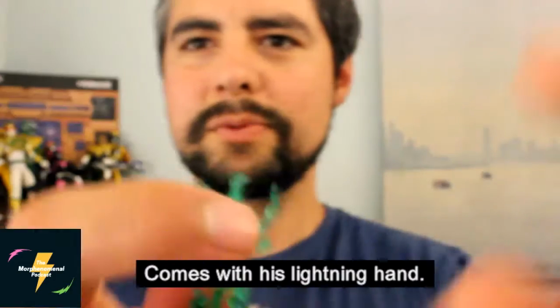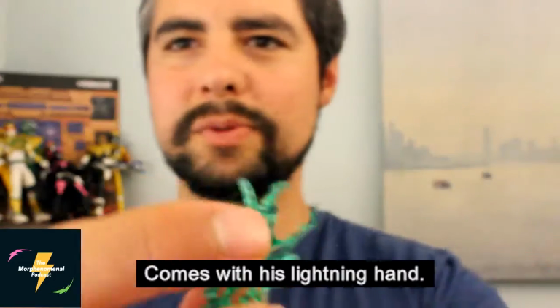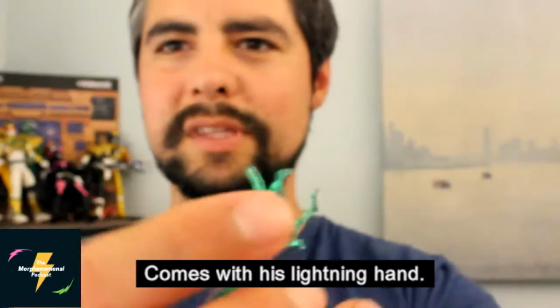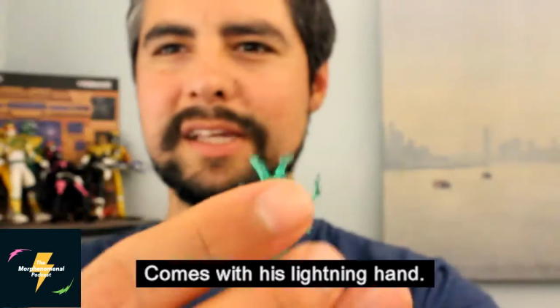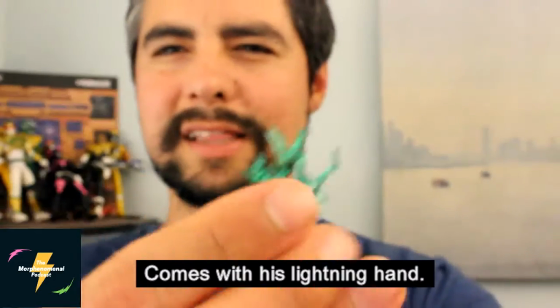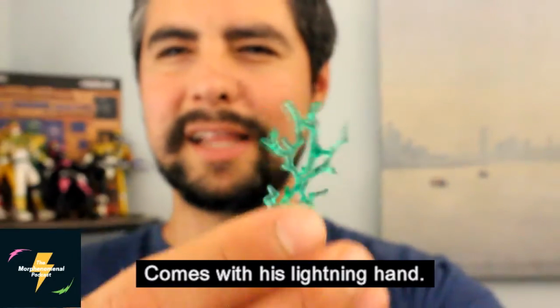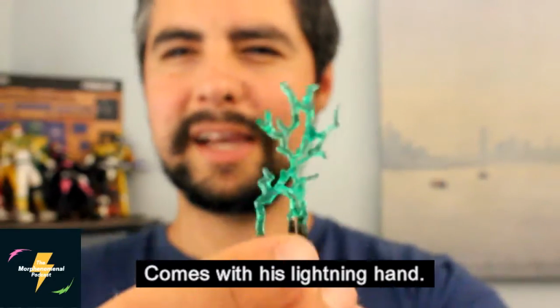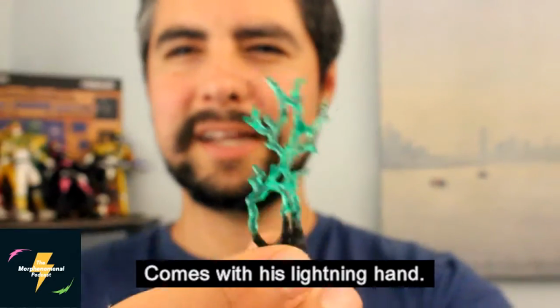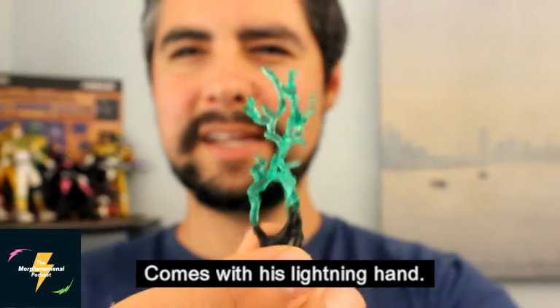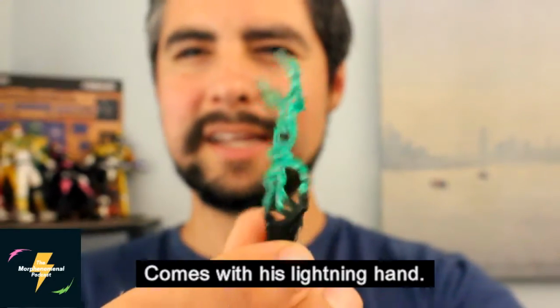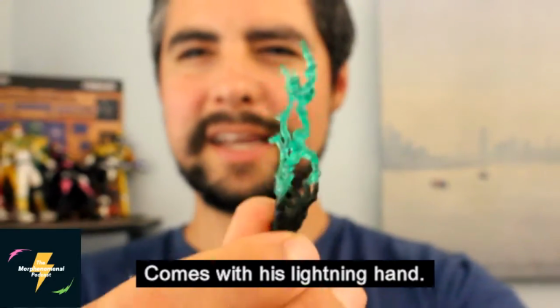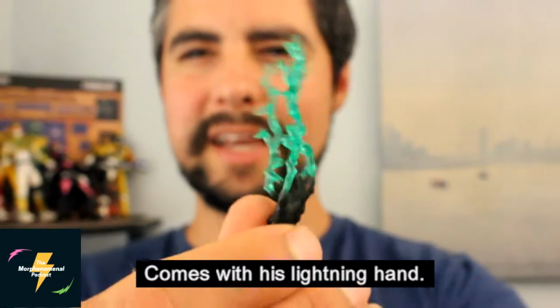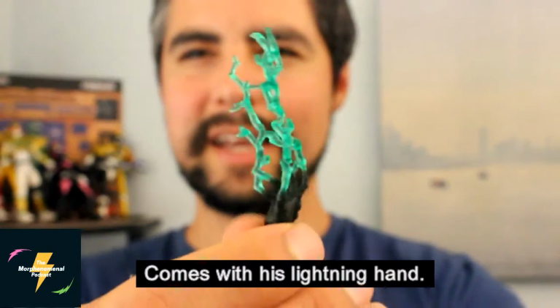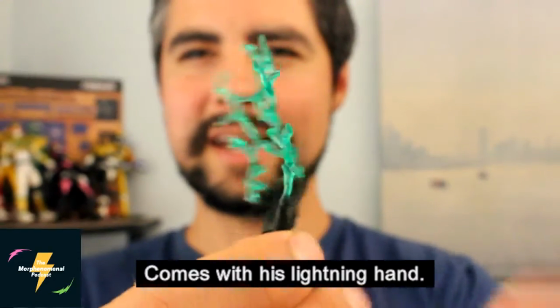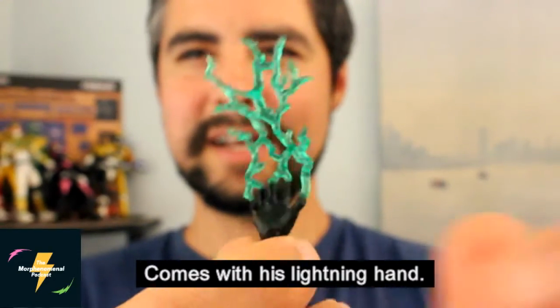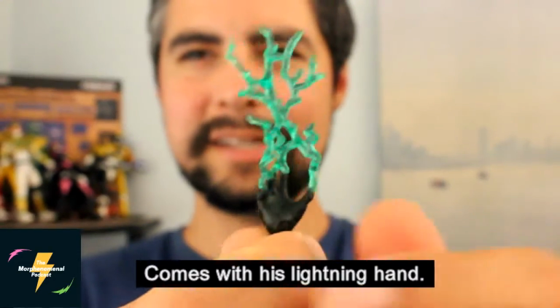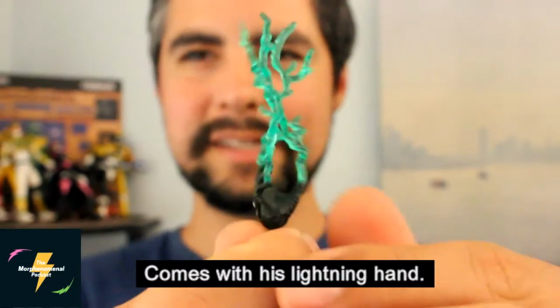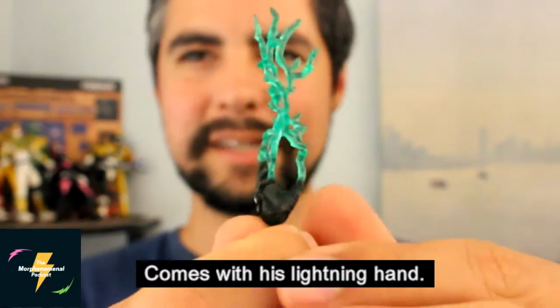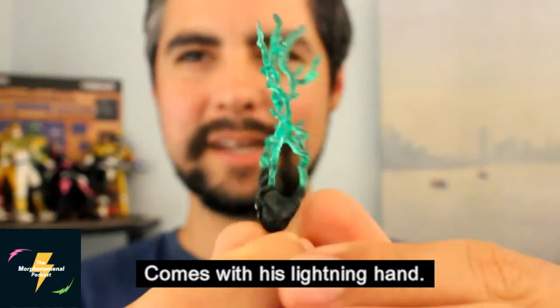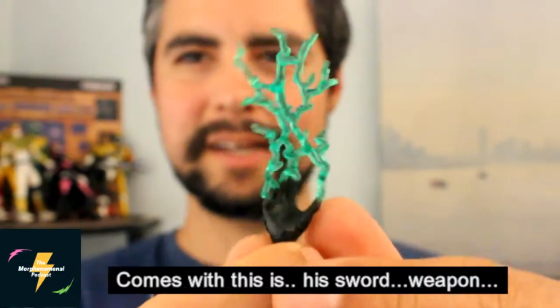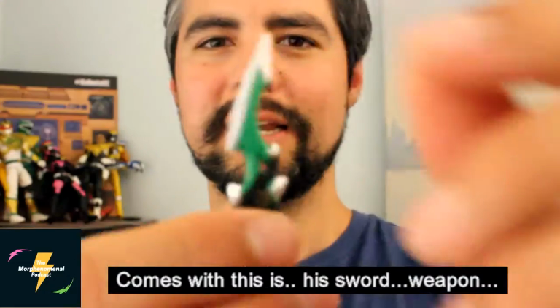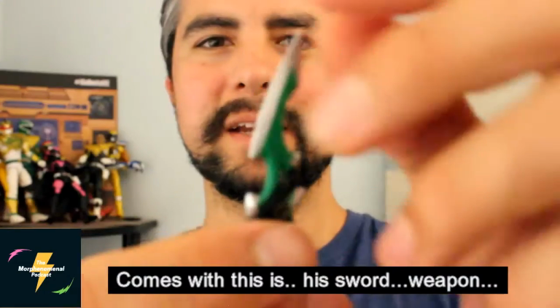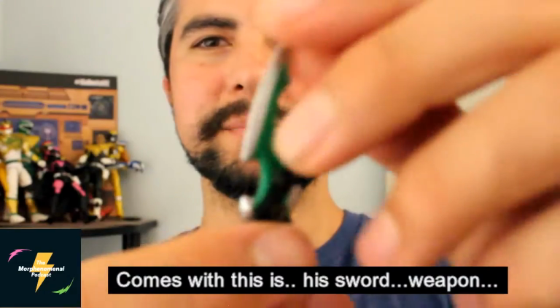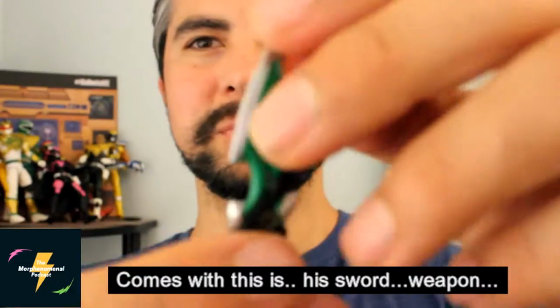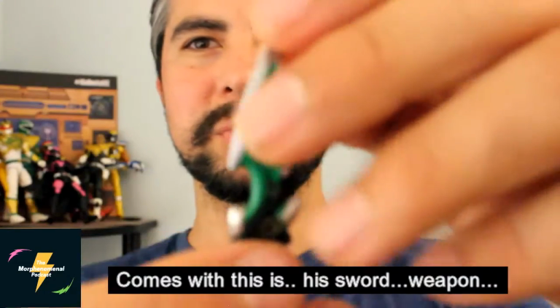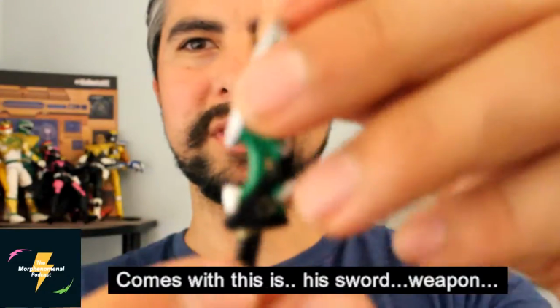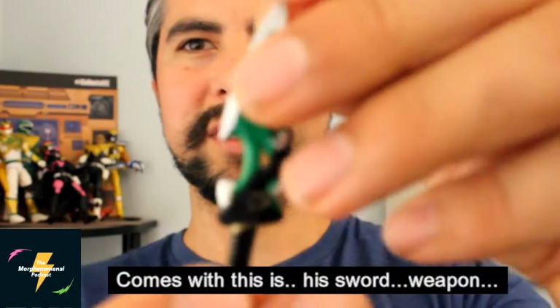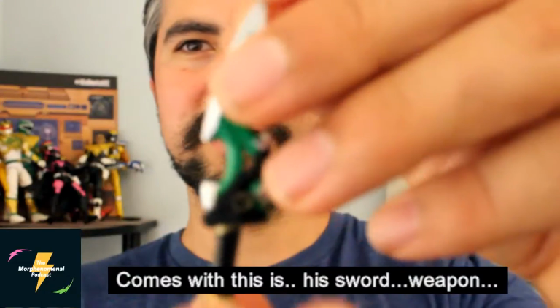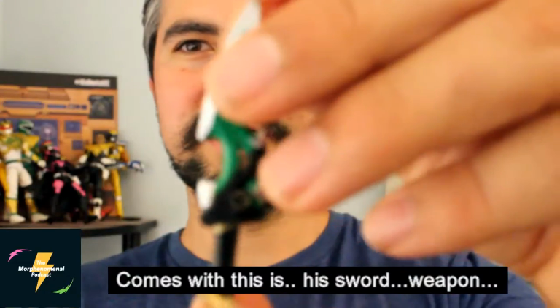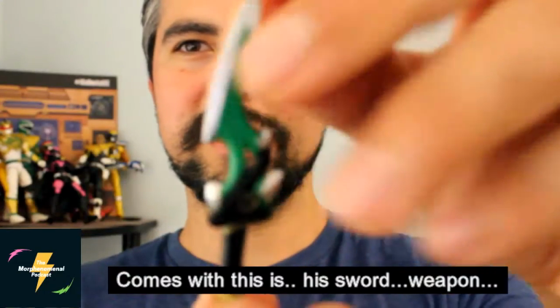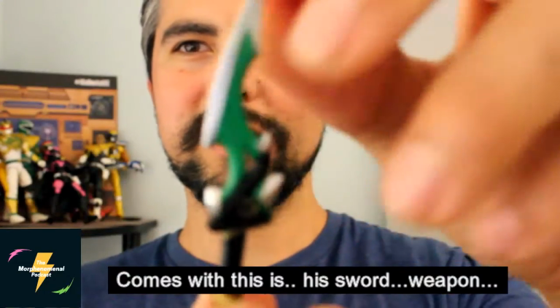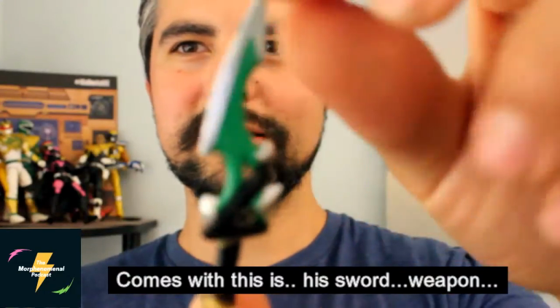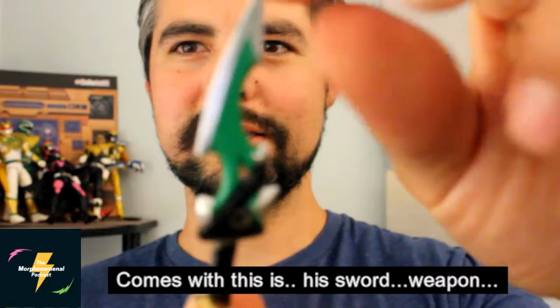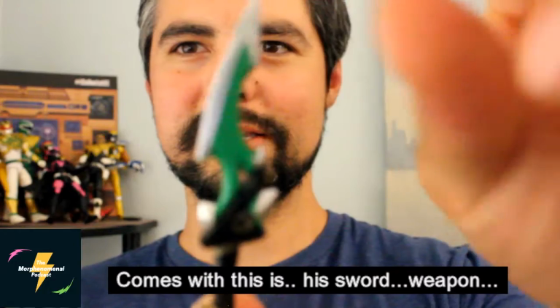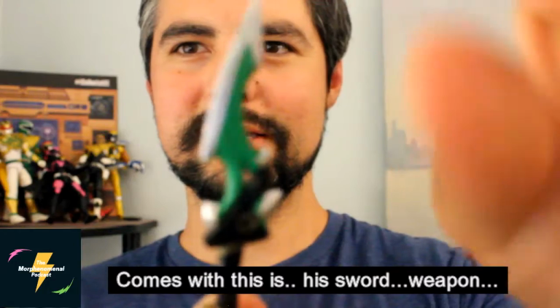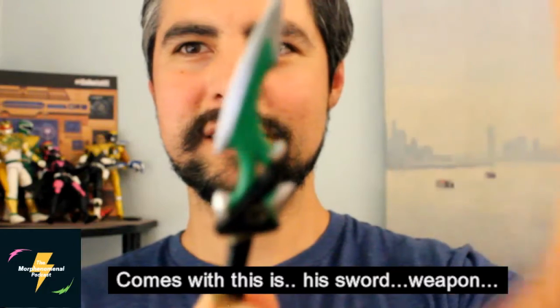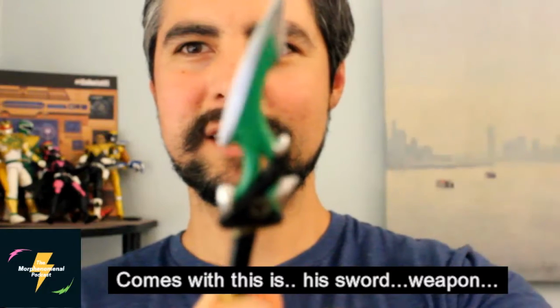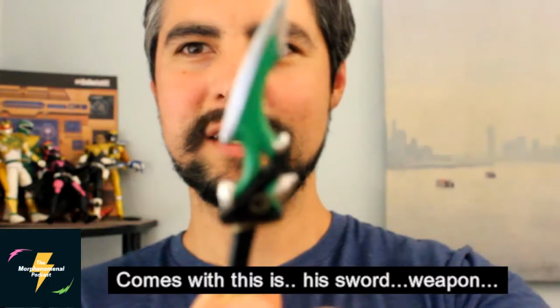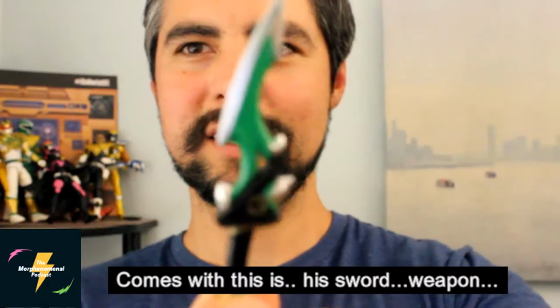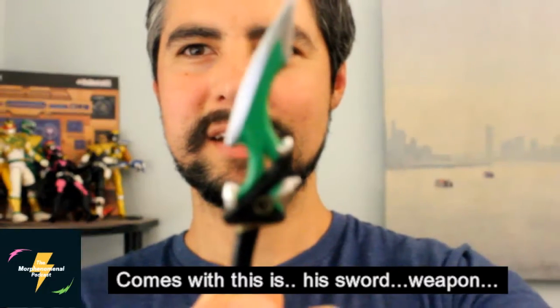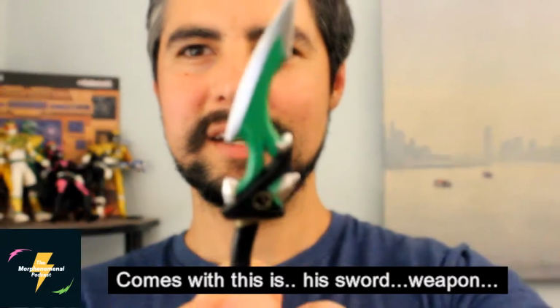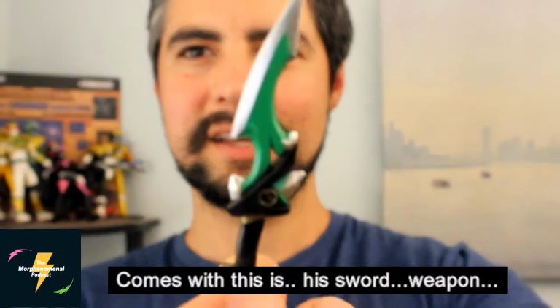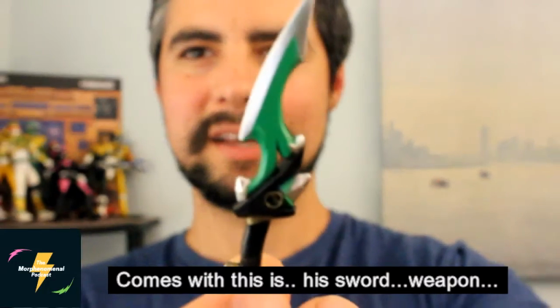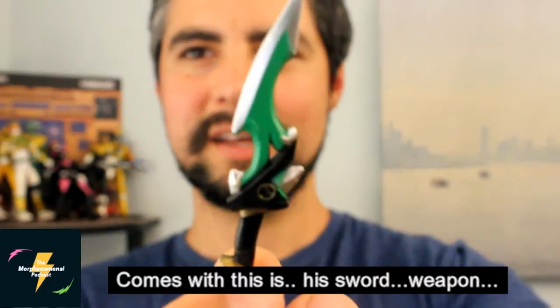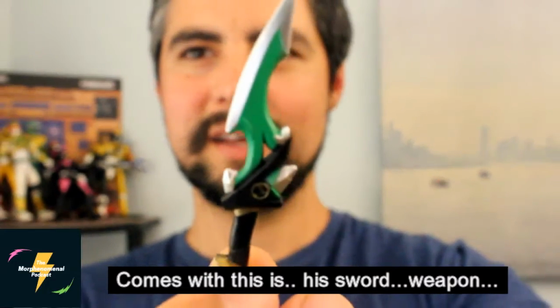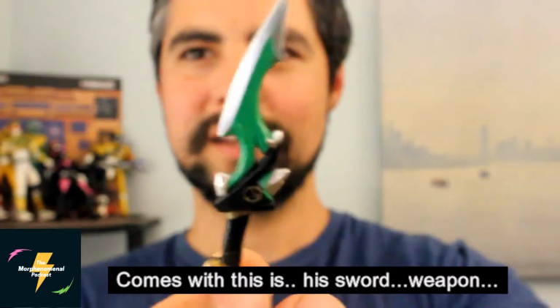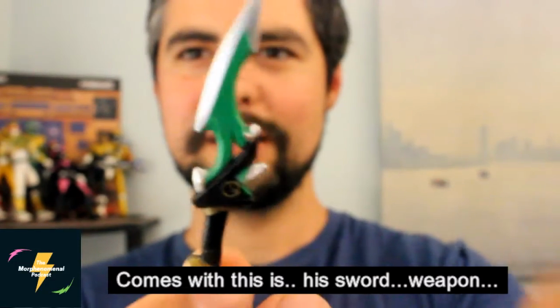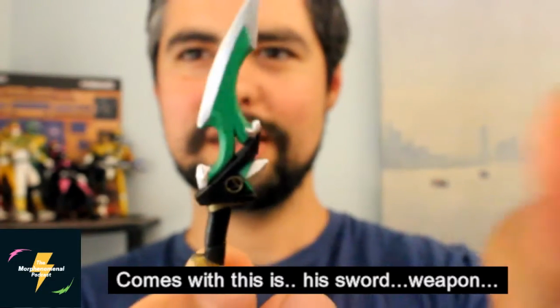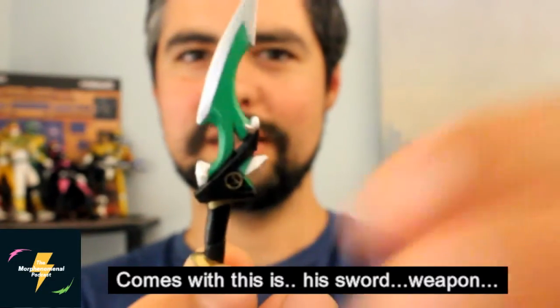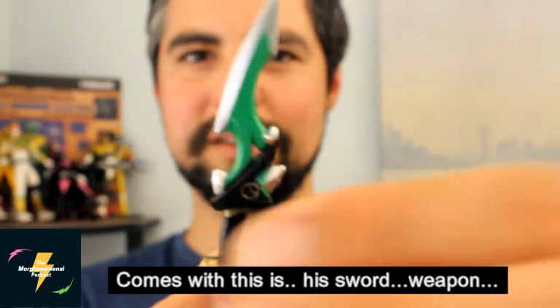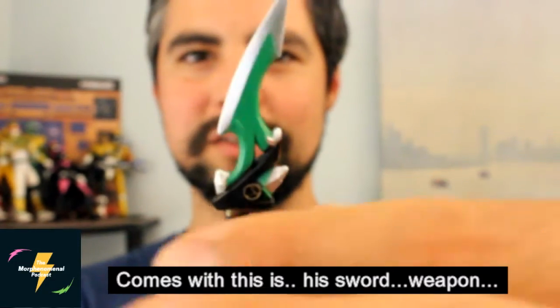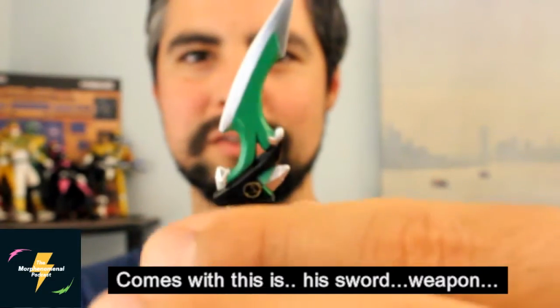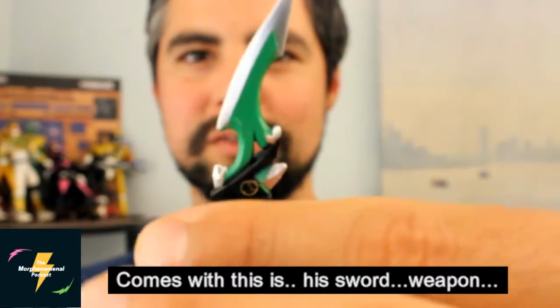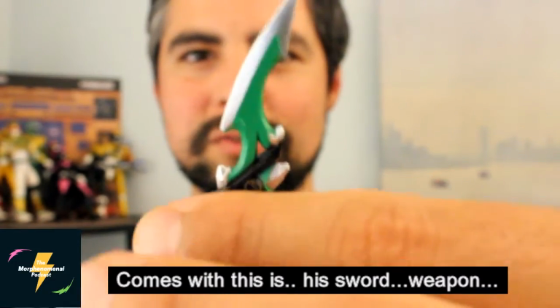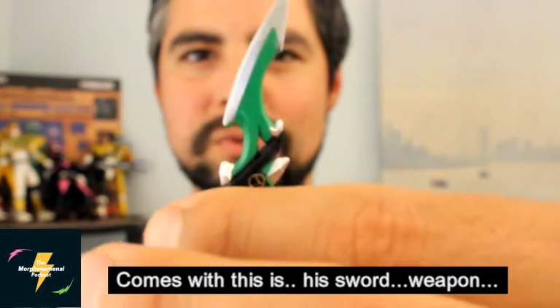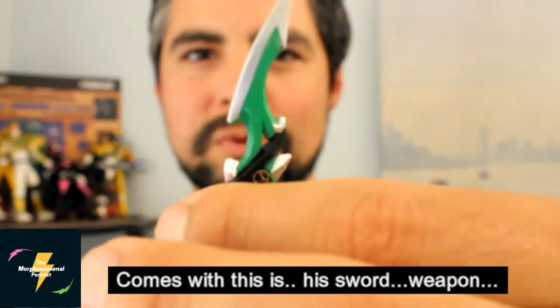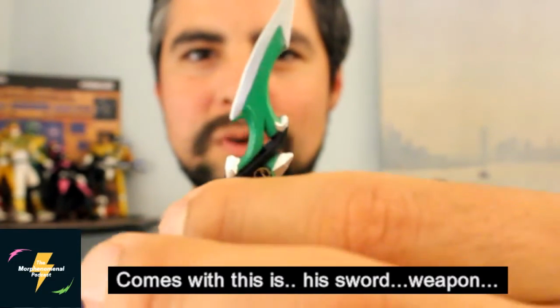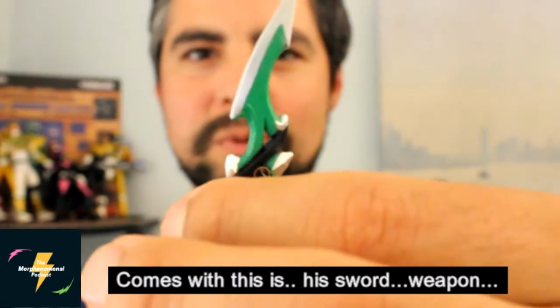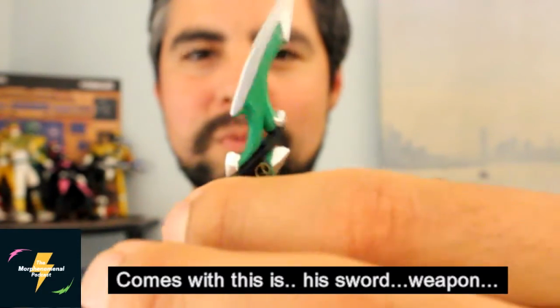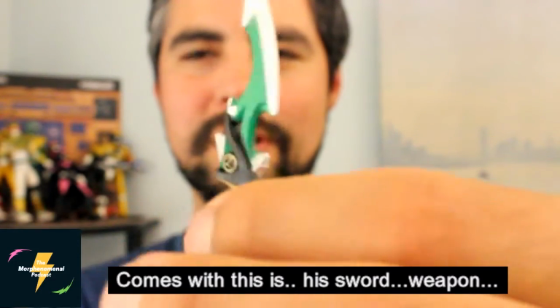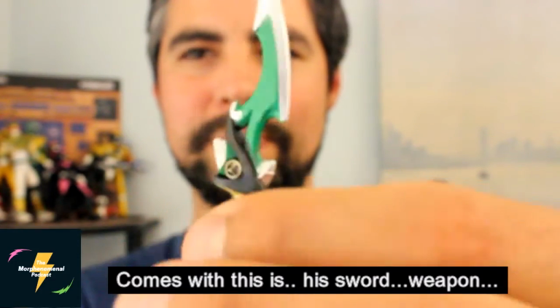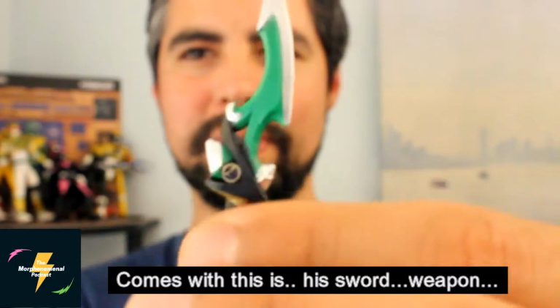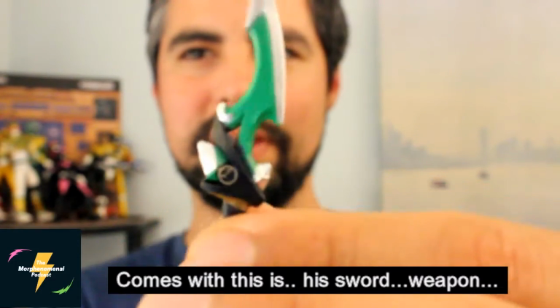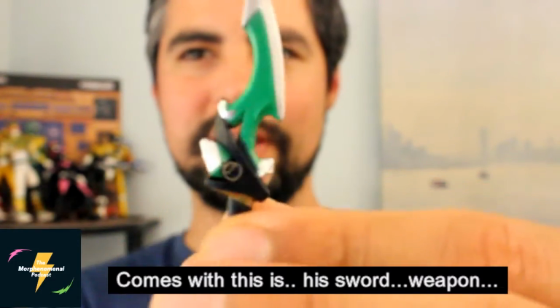Comes with the lightning hand. Comes with this — his sword weapon.